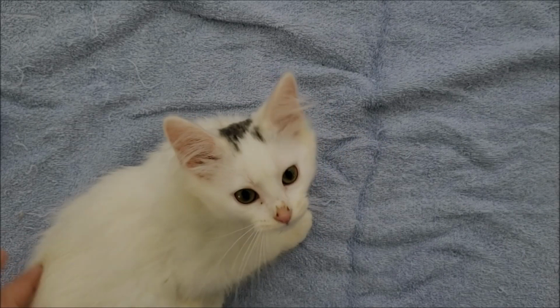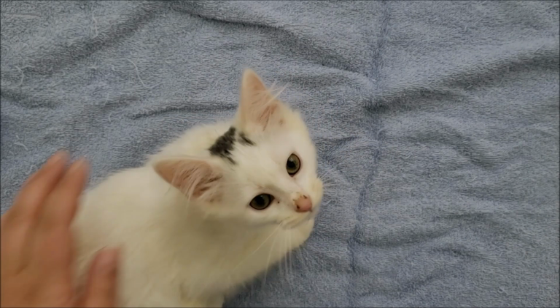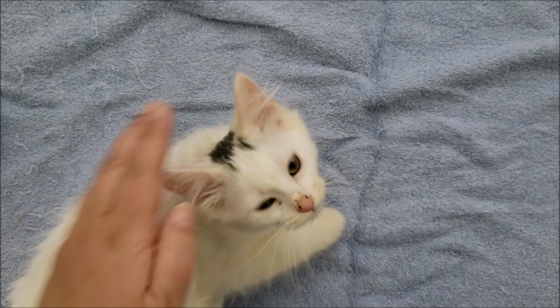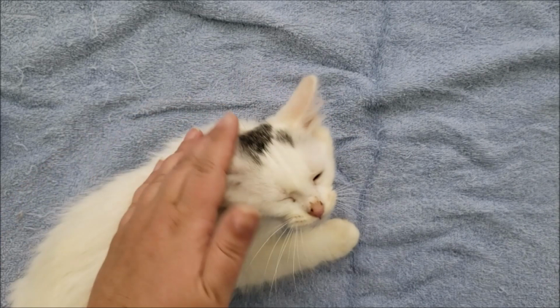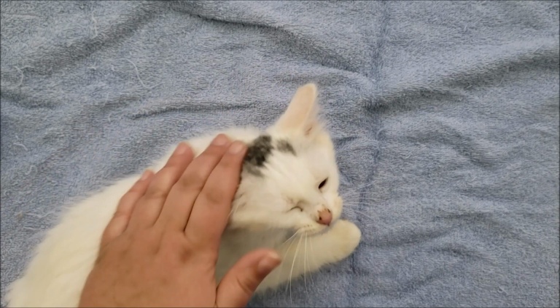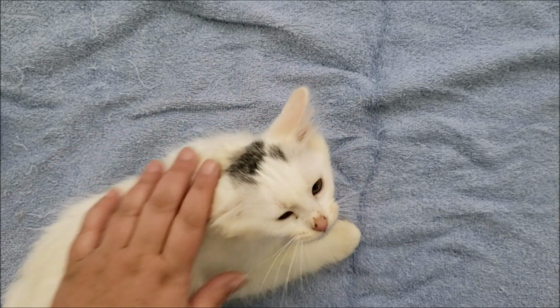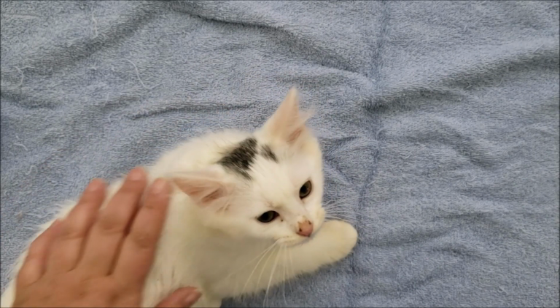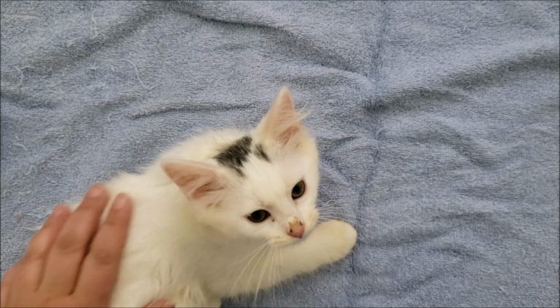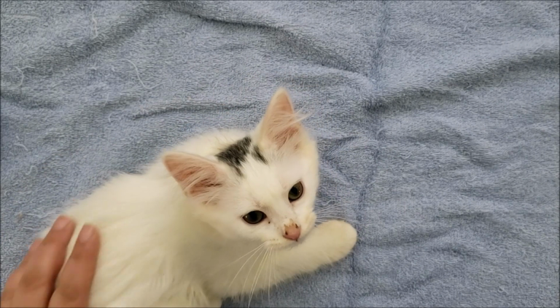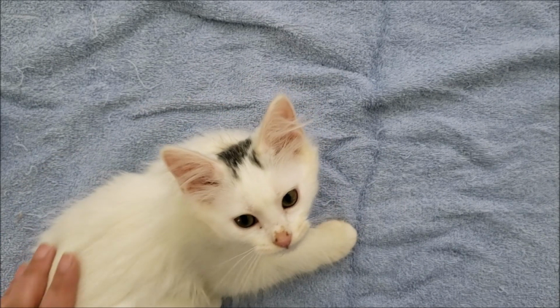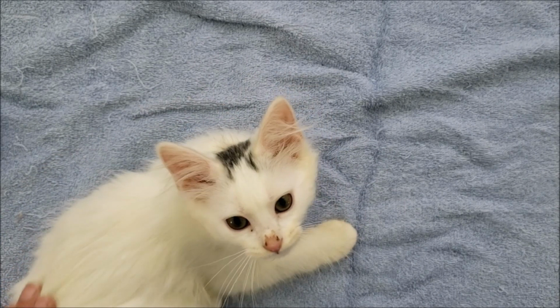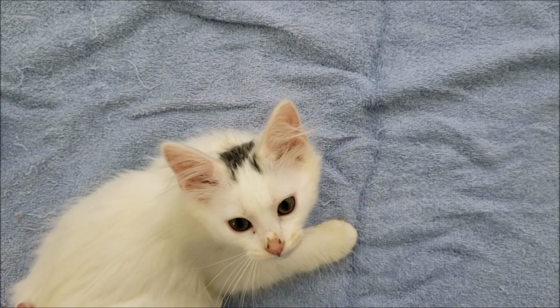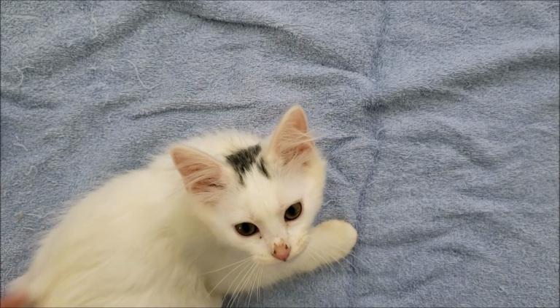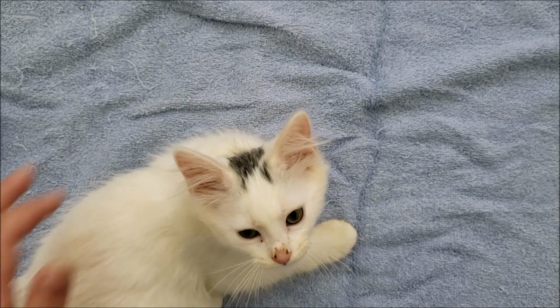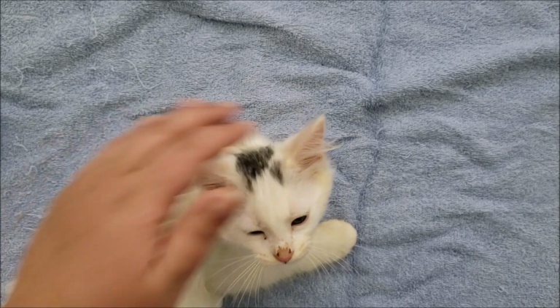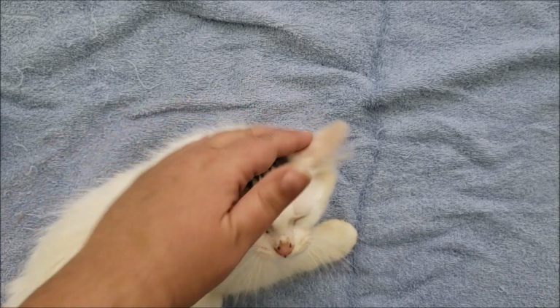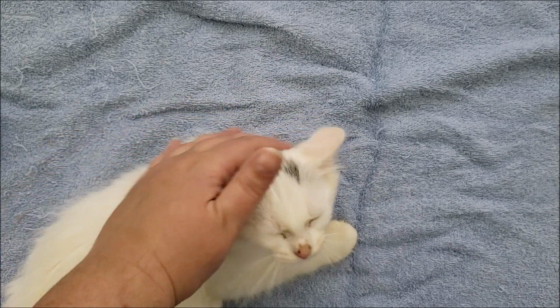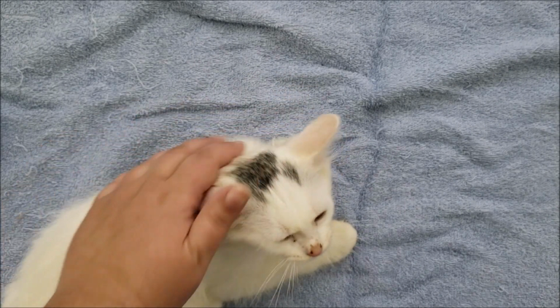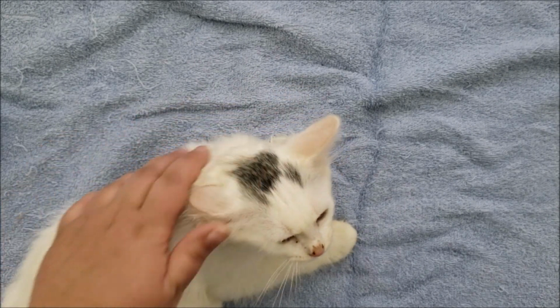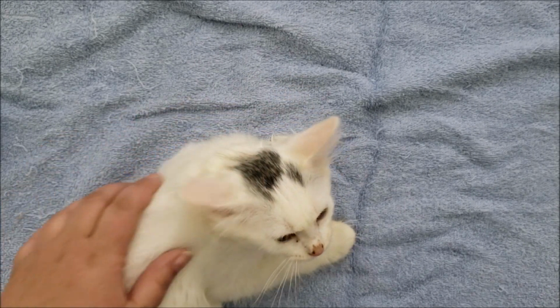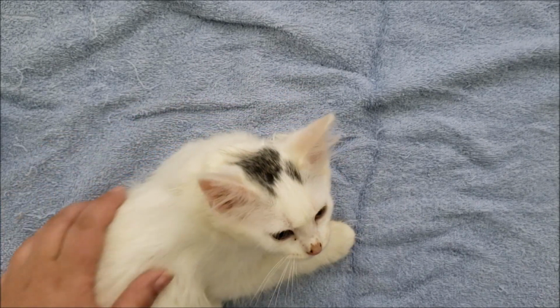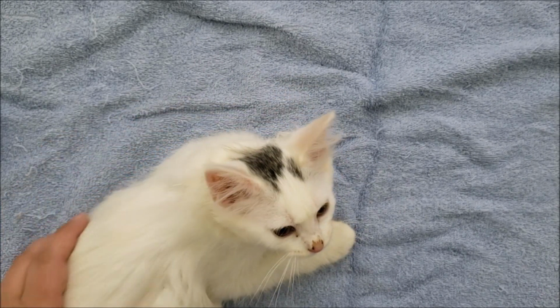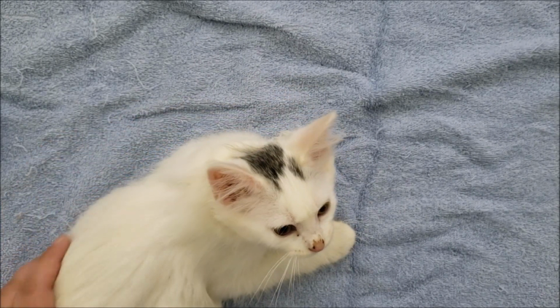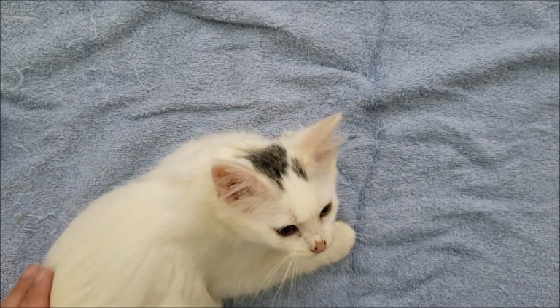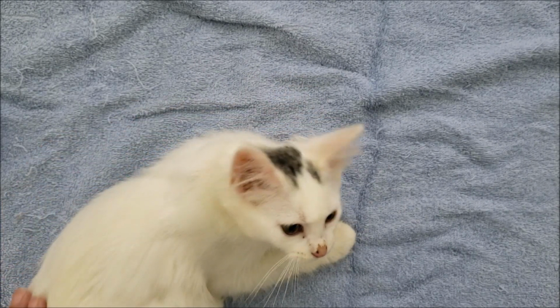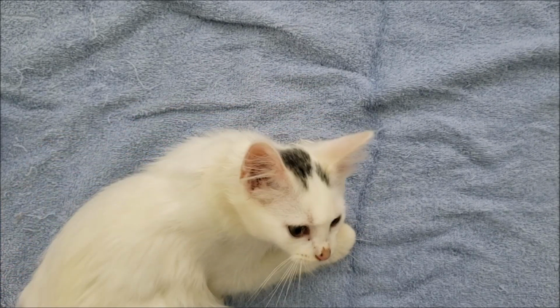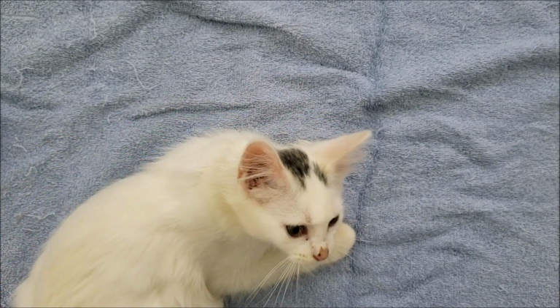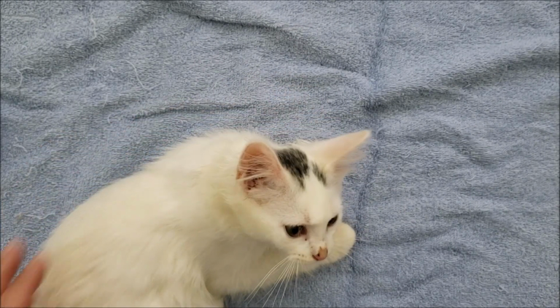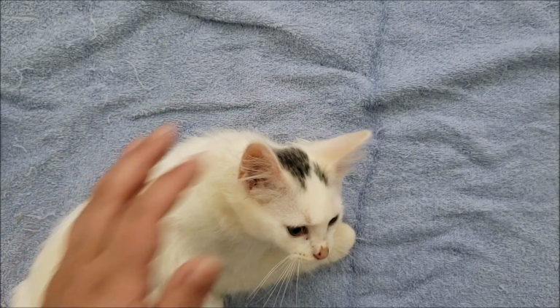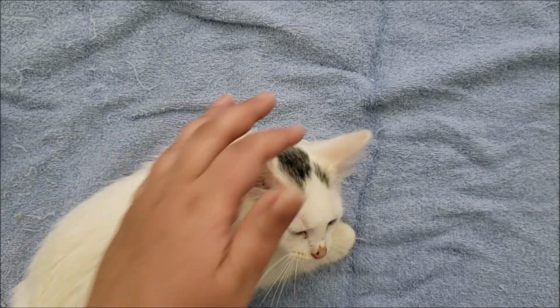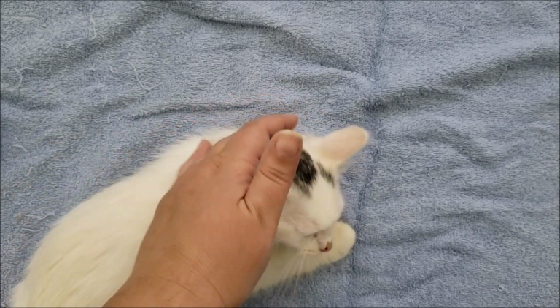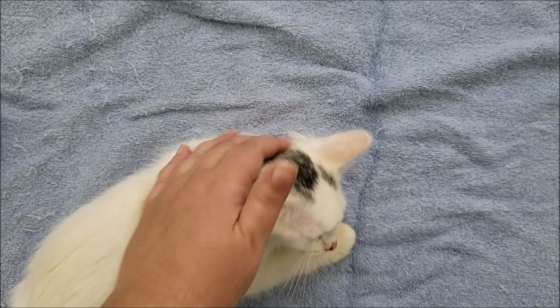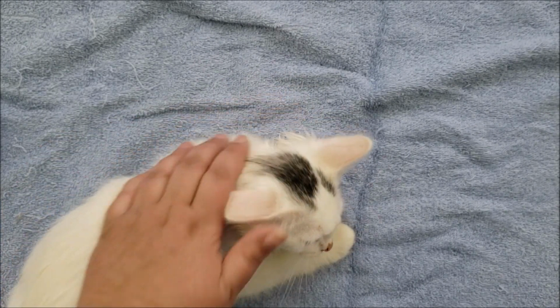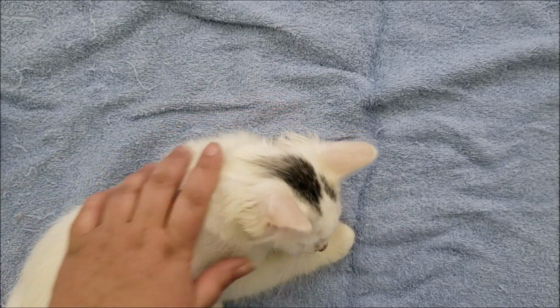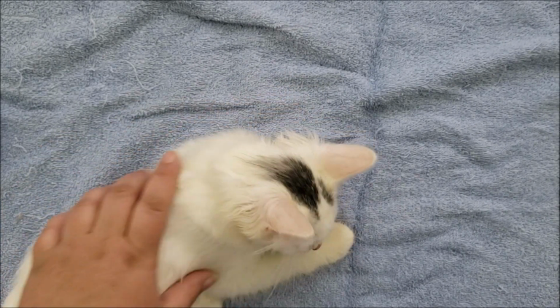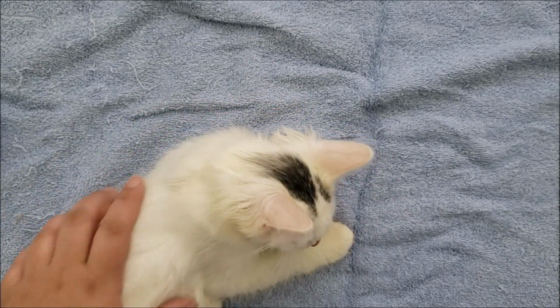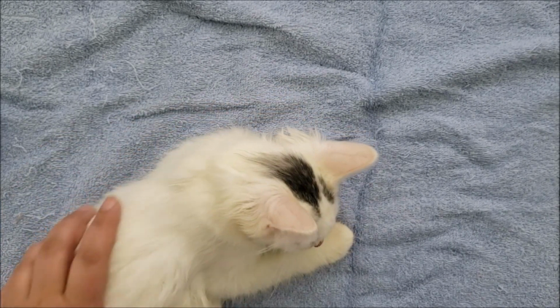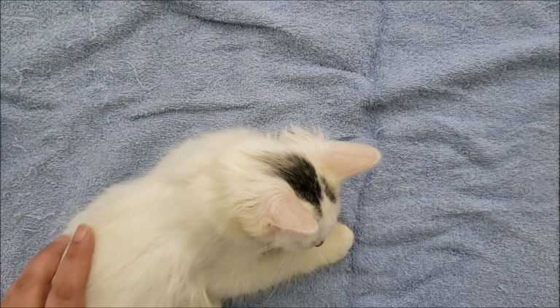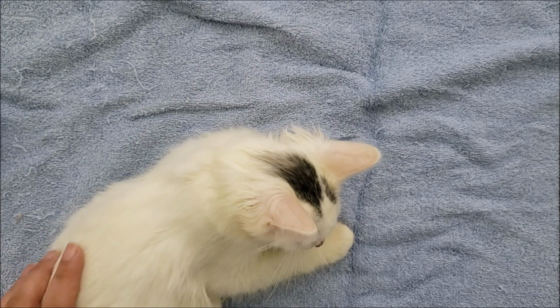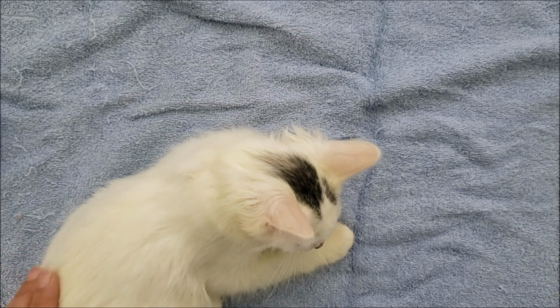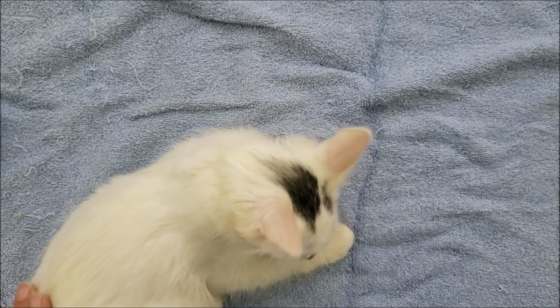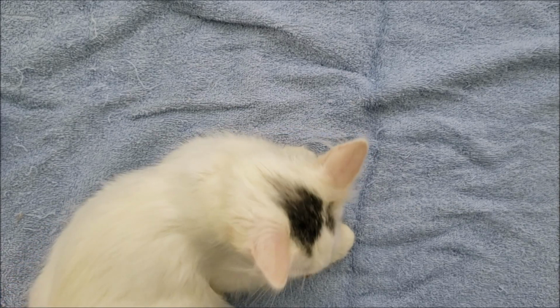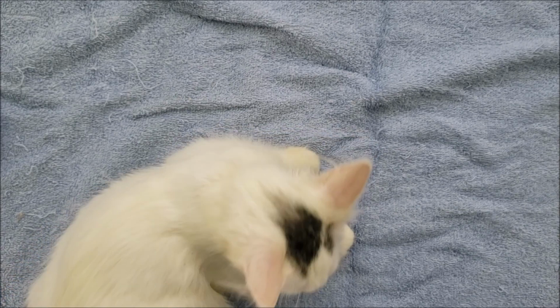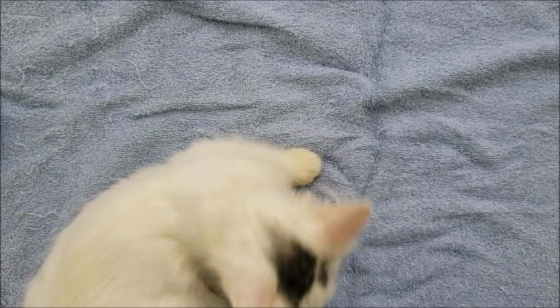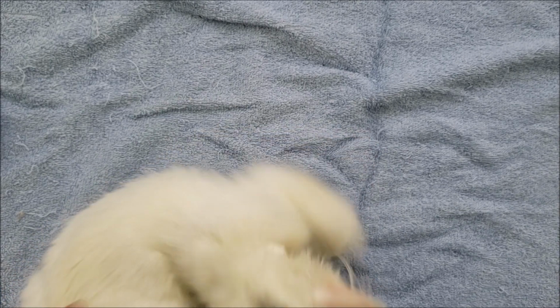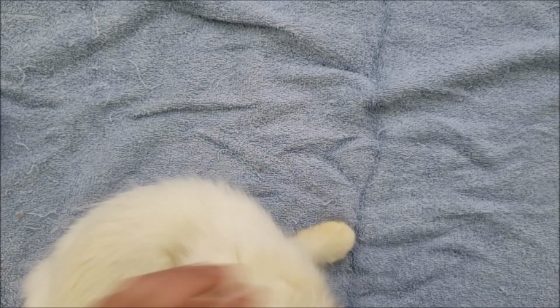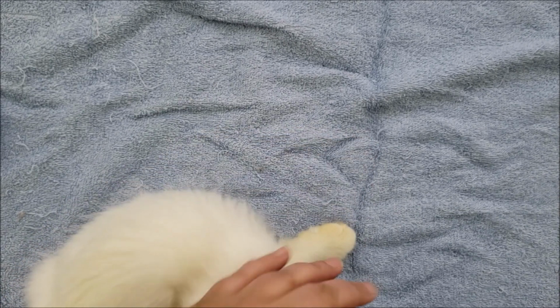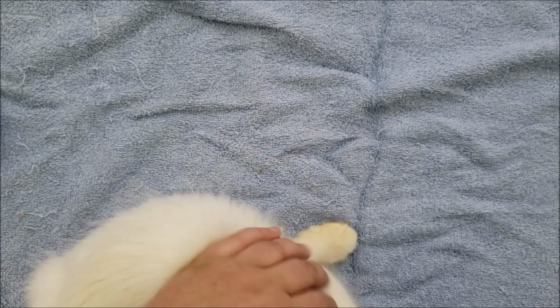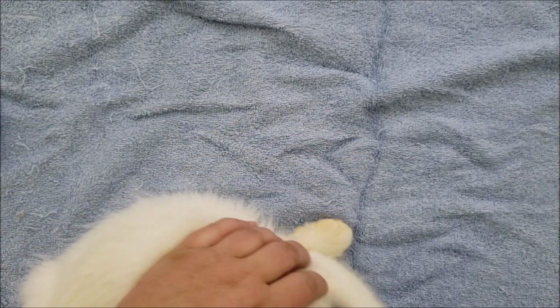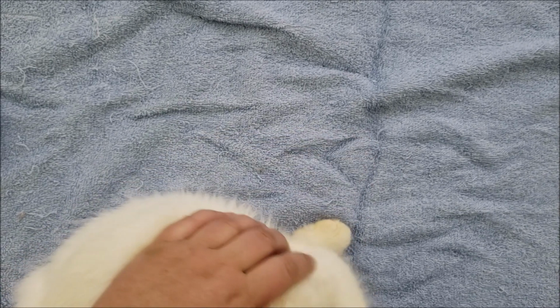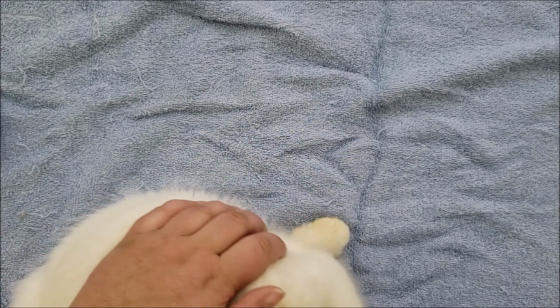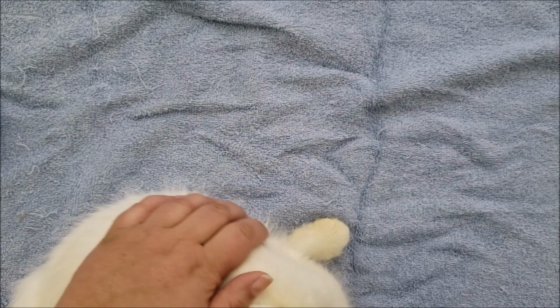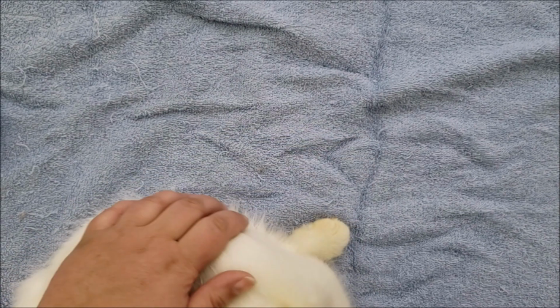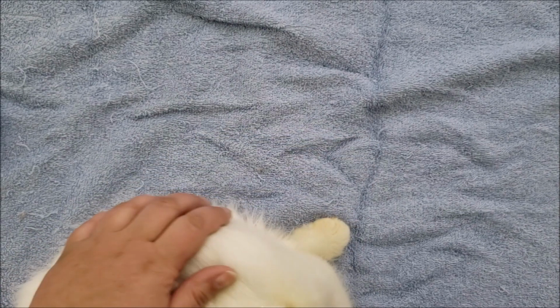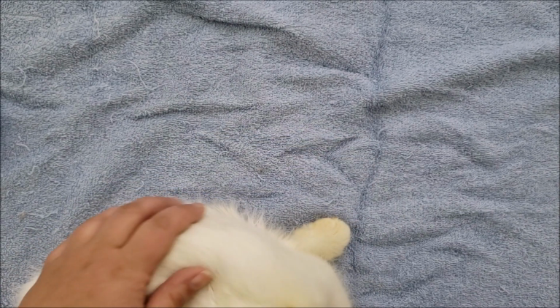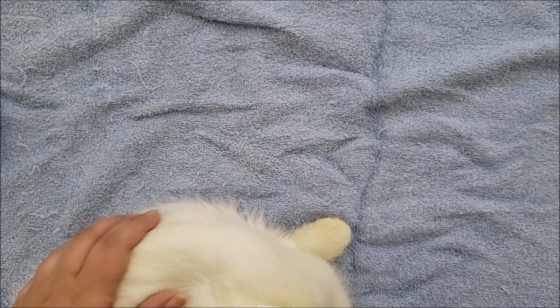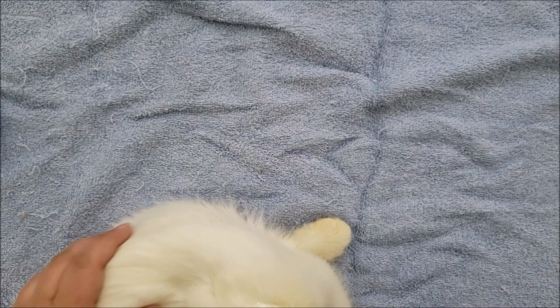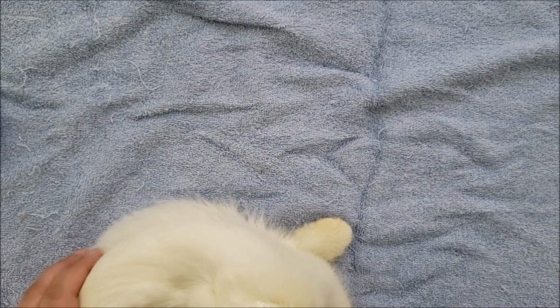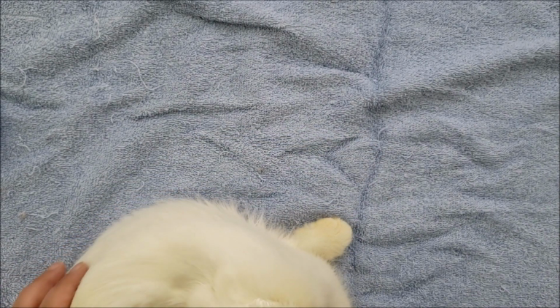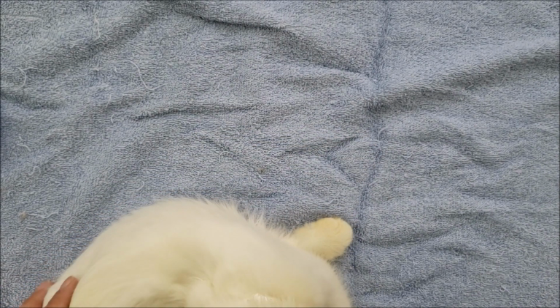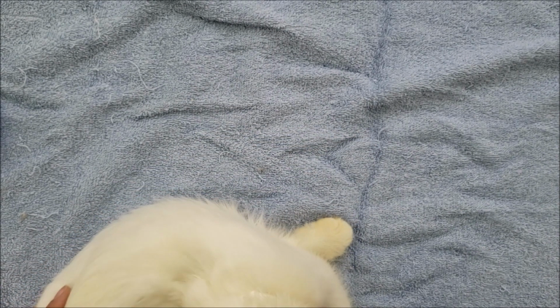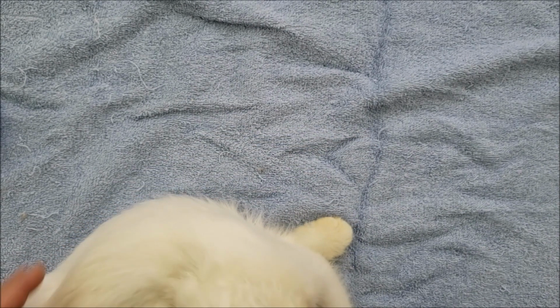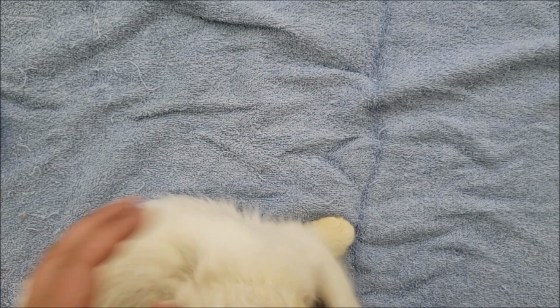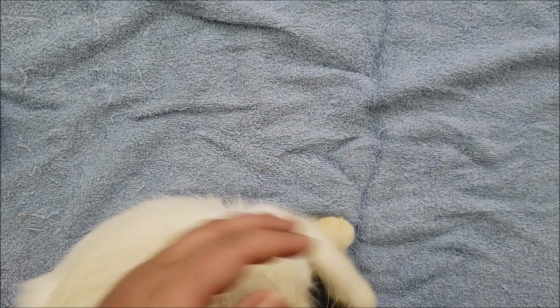Hey there, welcome back to the Ear Wiggle. Today I want to show you how to prepare cats for having a bath.